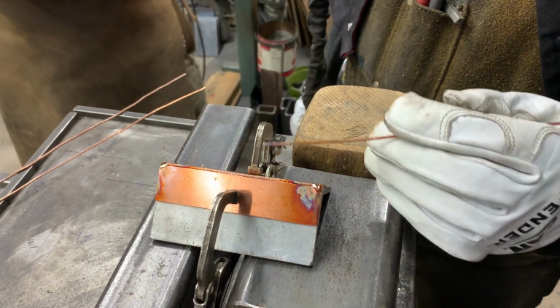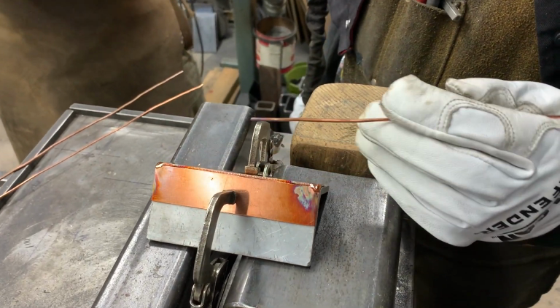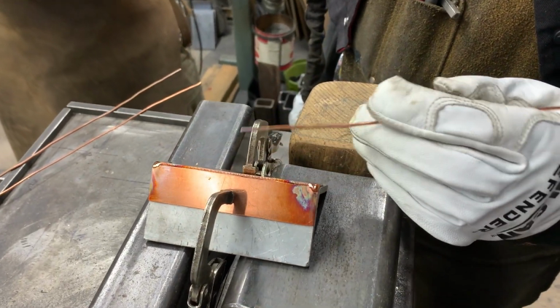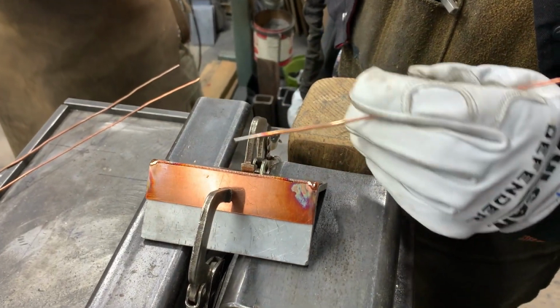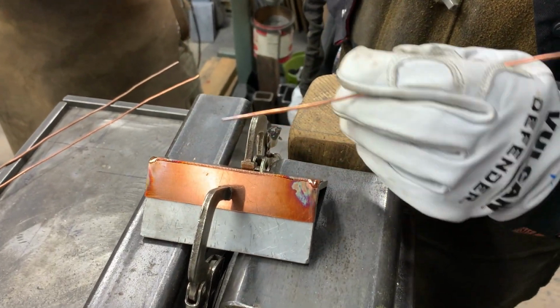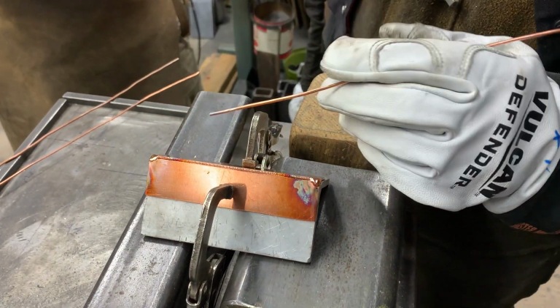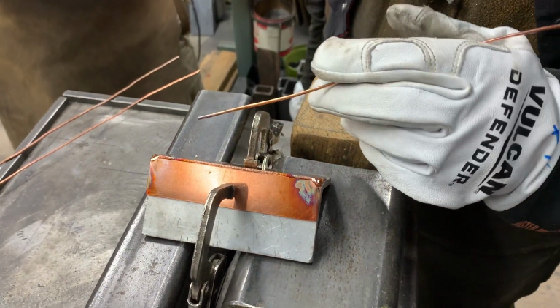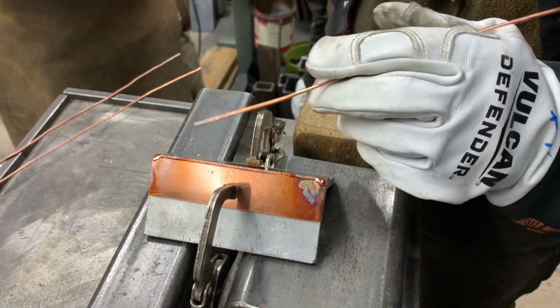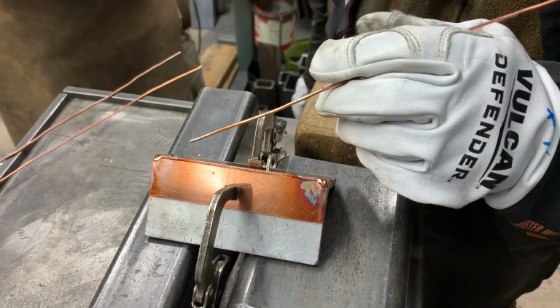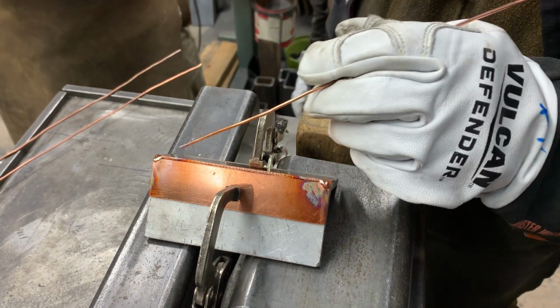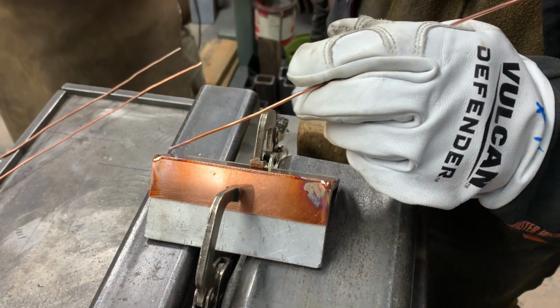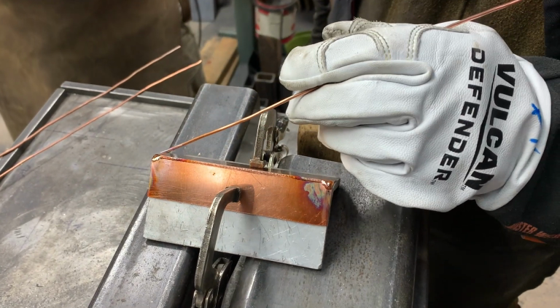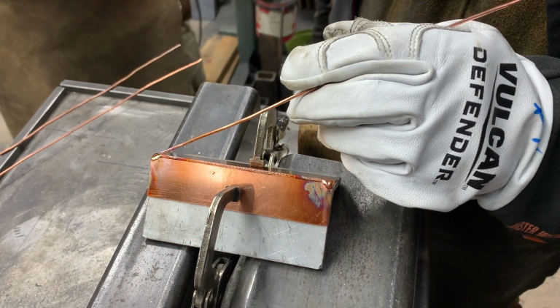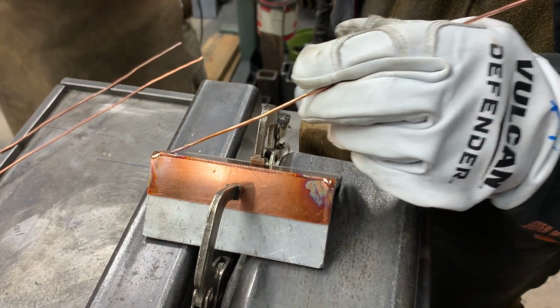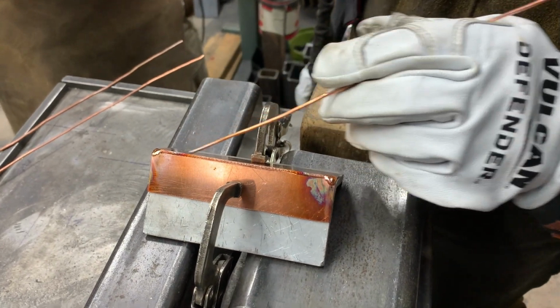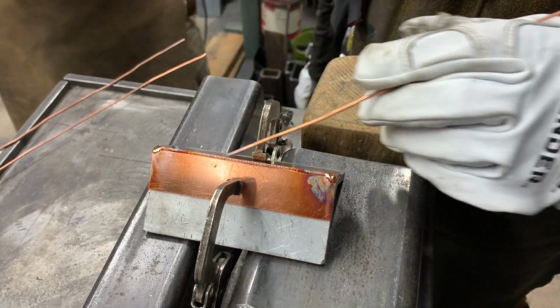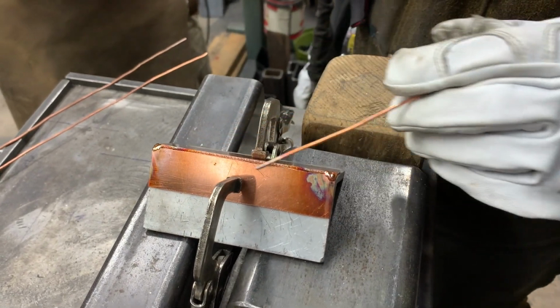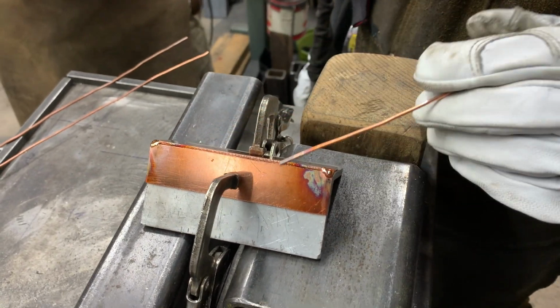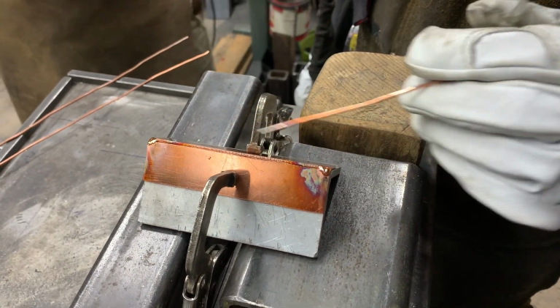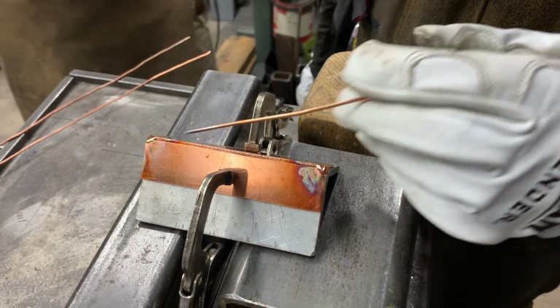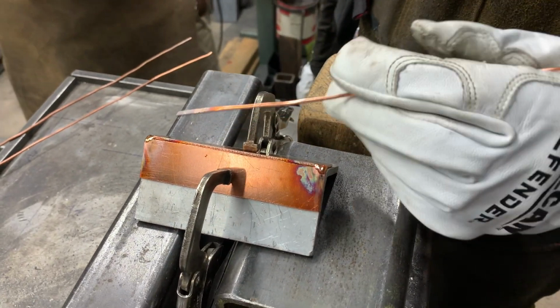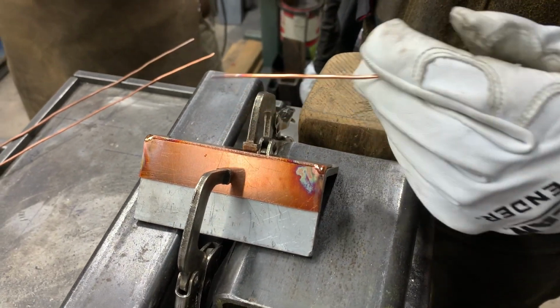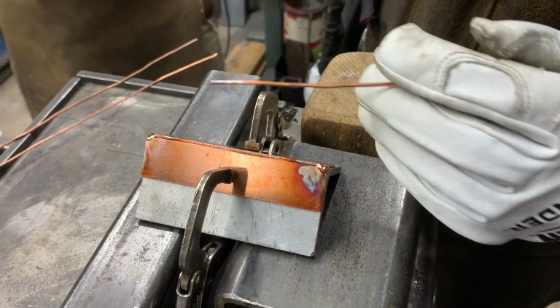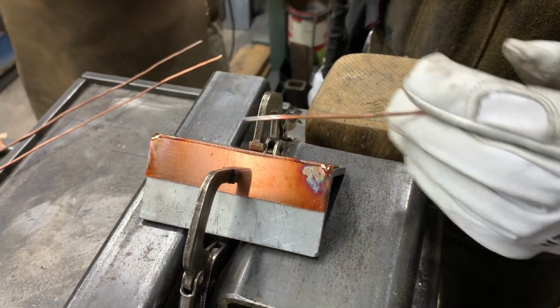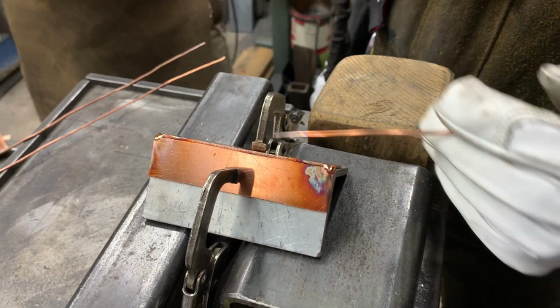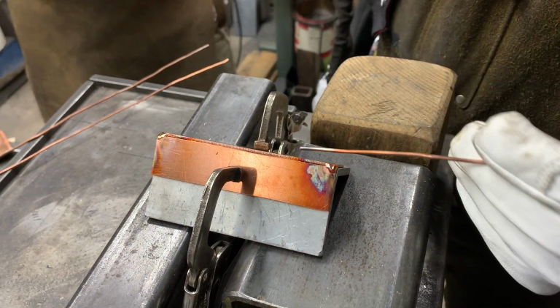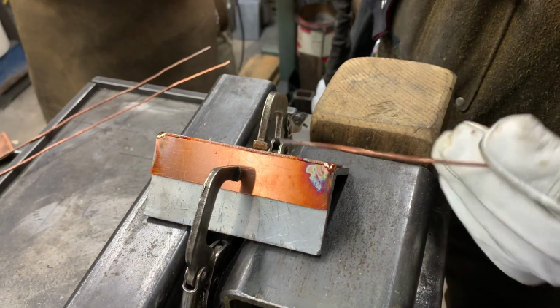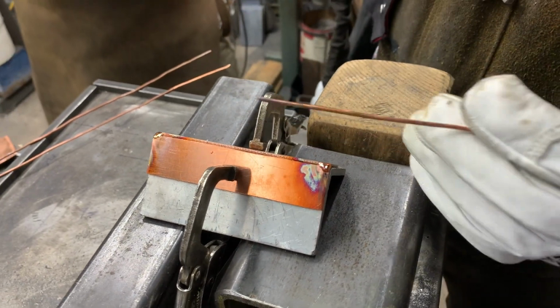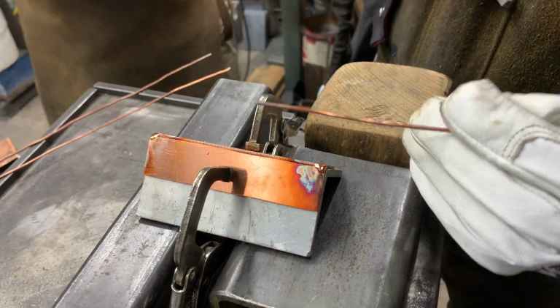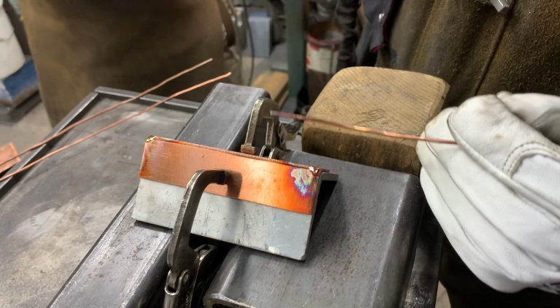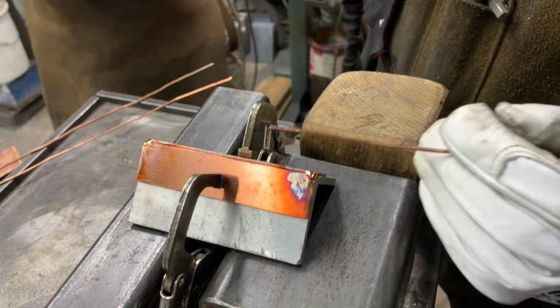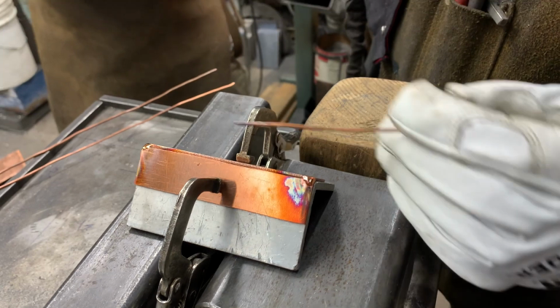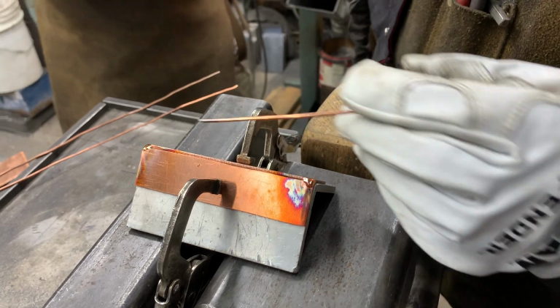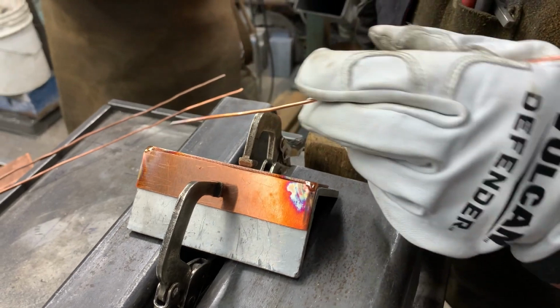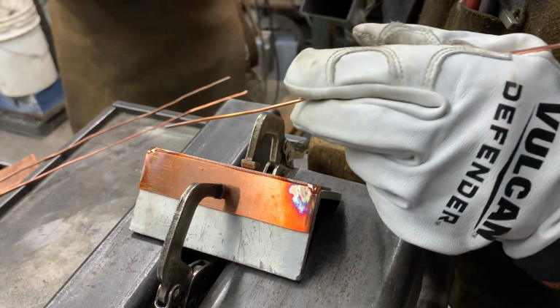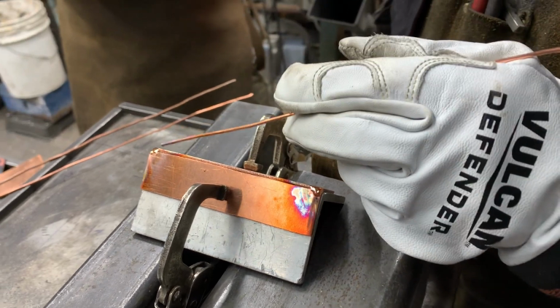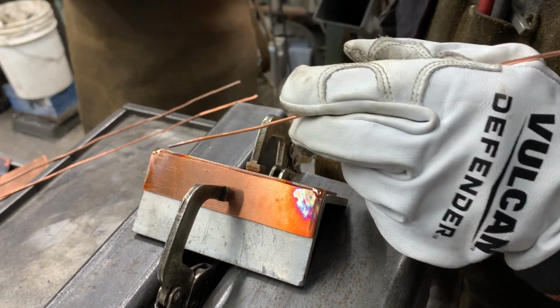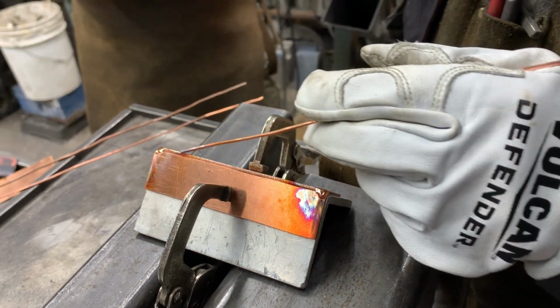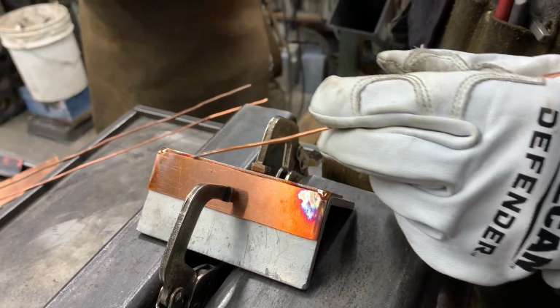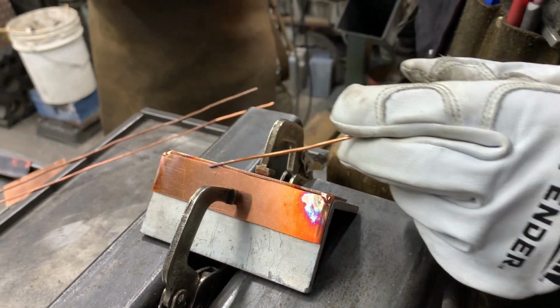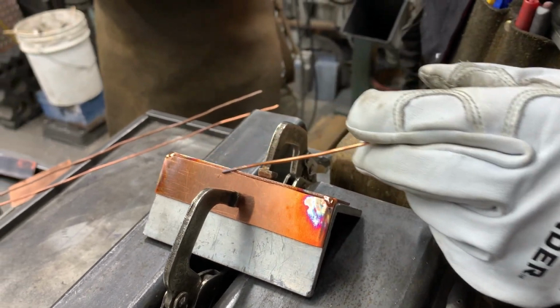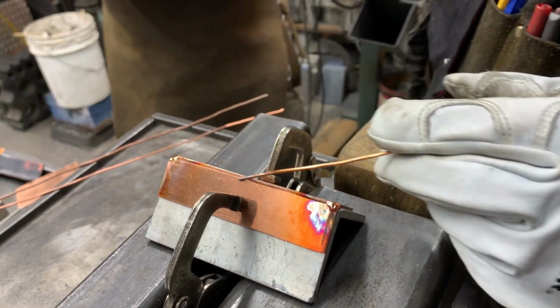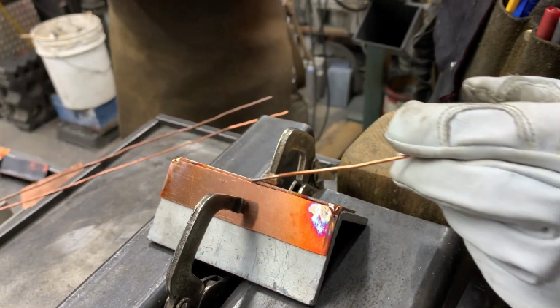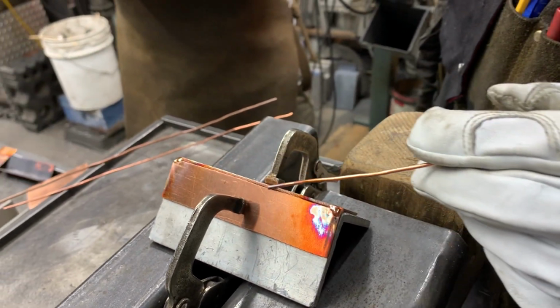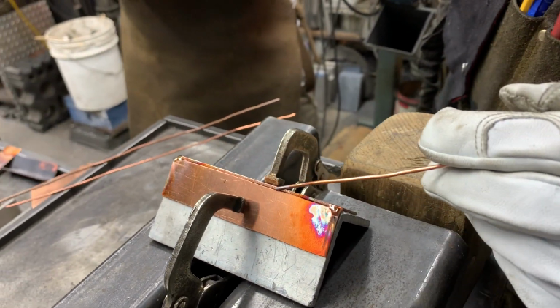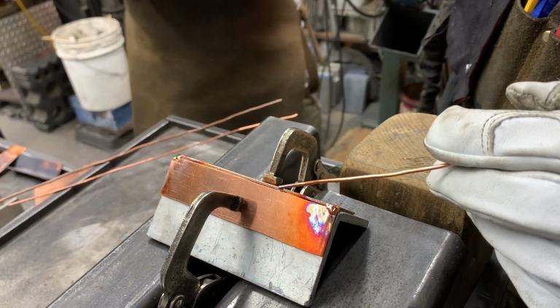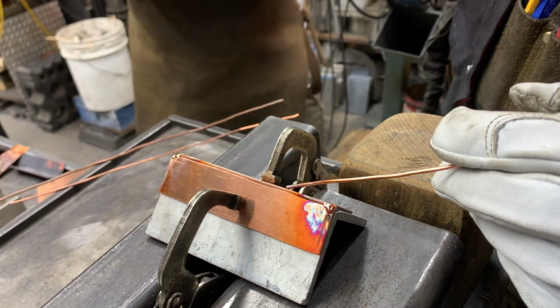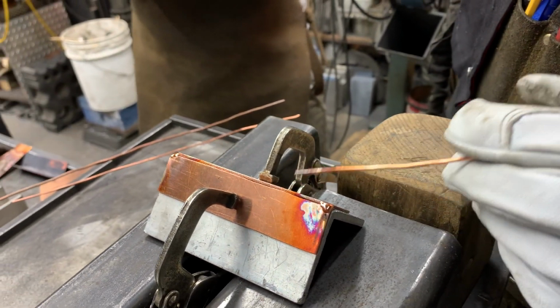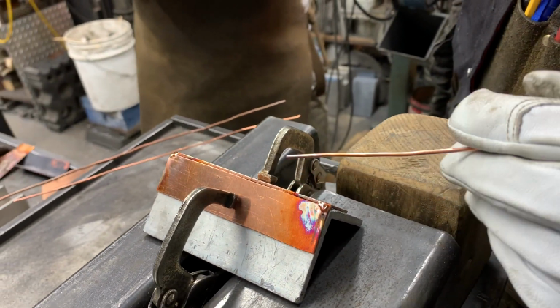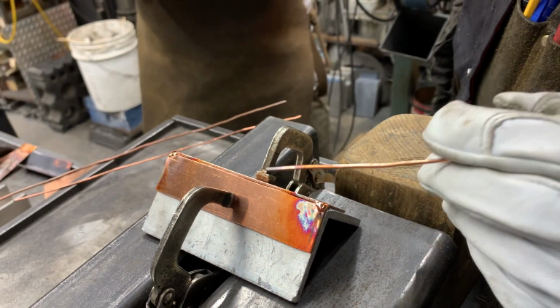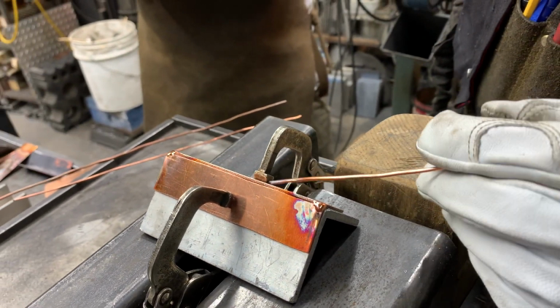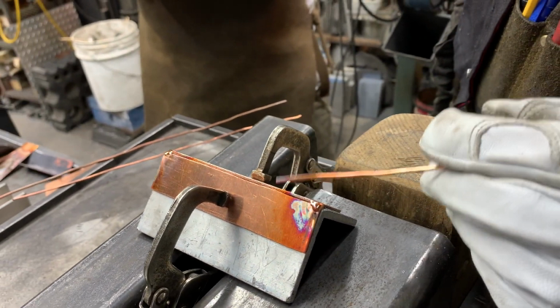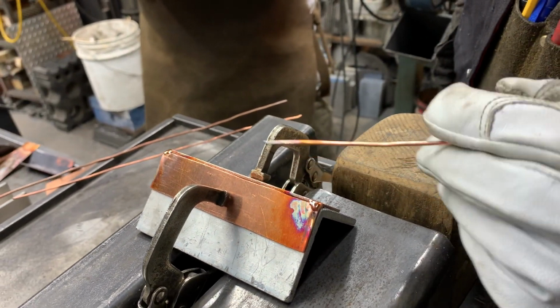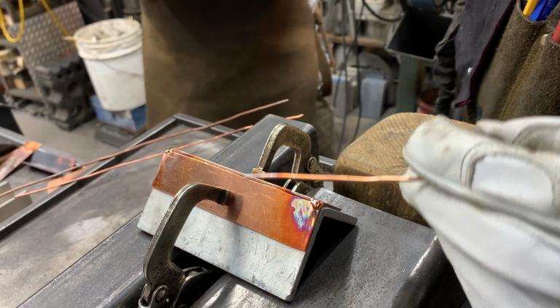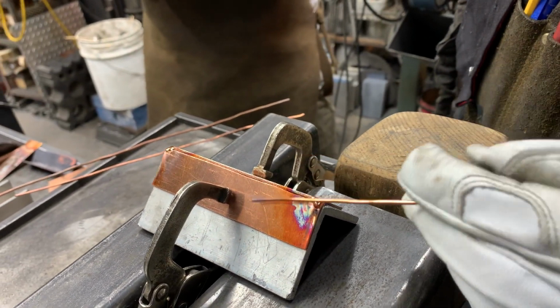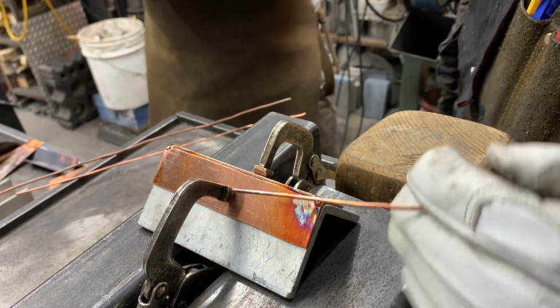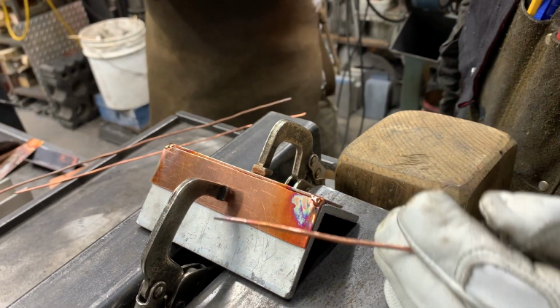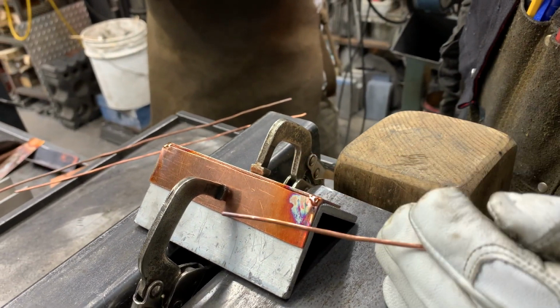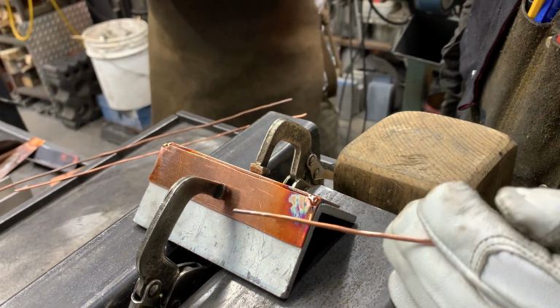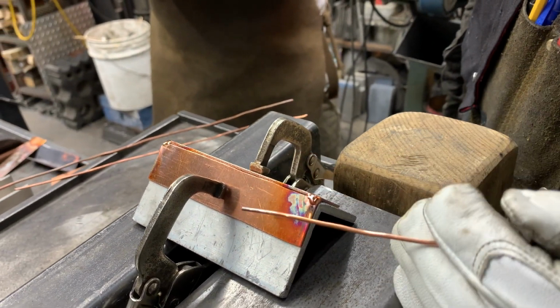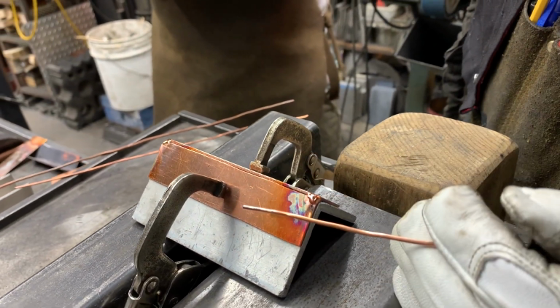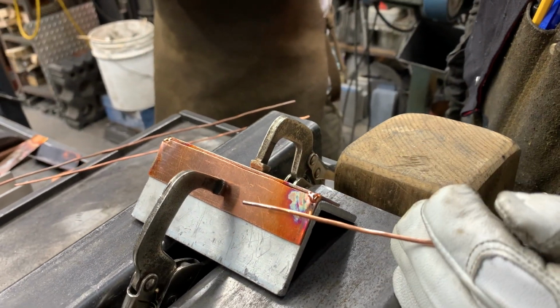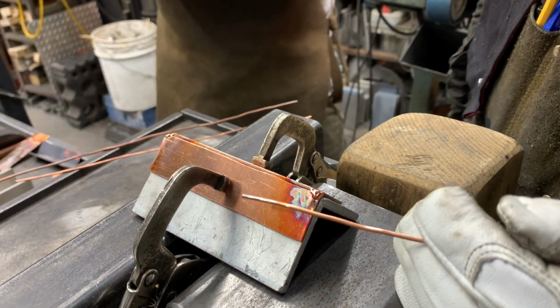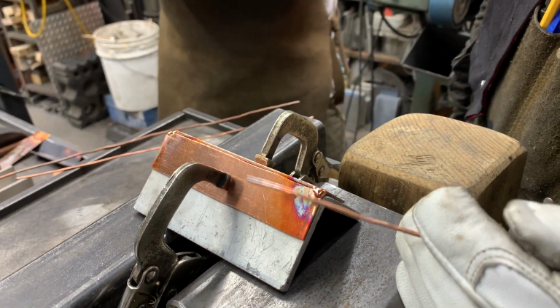Maybe you have a project where you have to sand it and apply some type of chemical, and you want to have as close a match on your weld as you do the parent material.